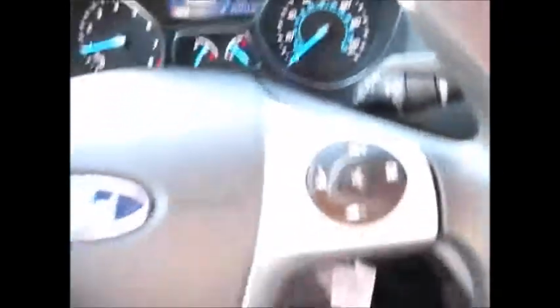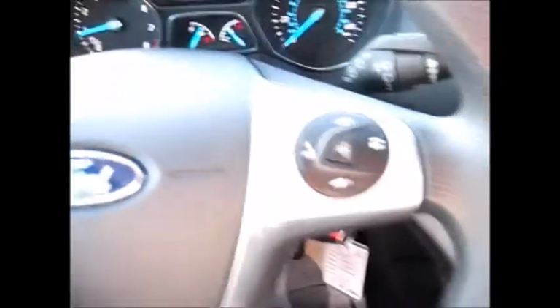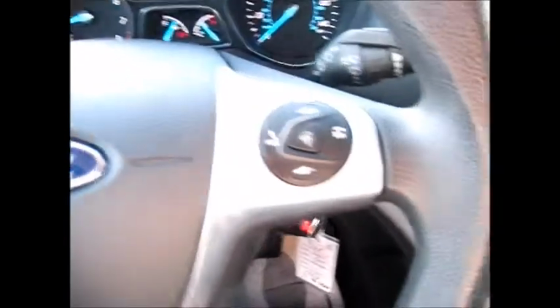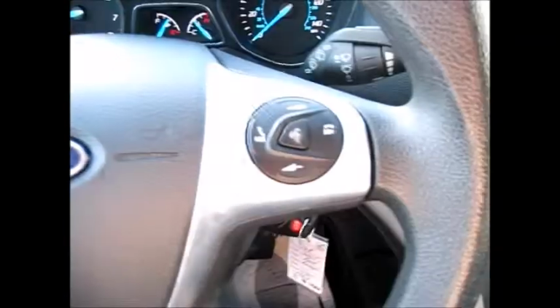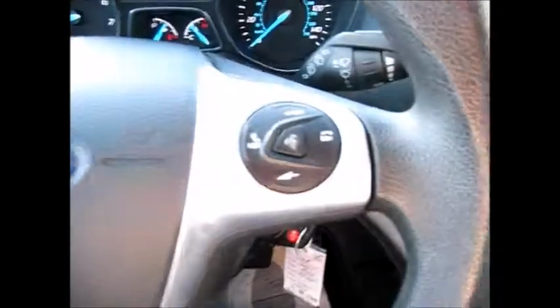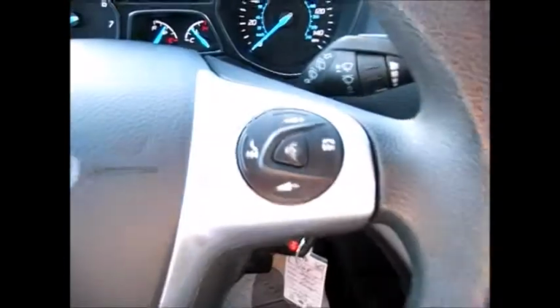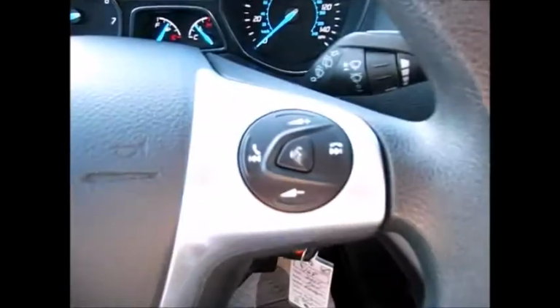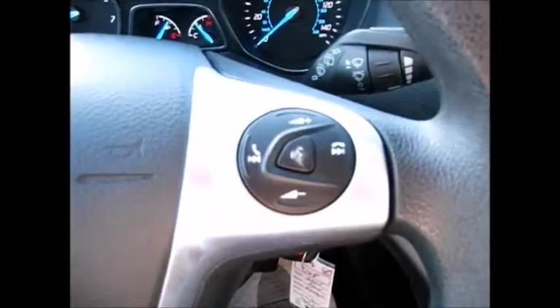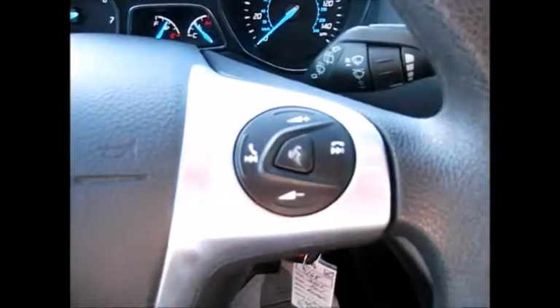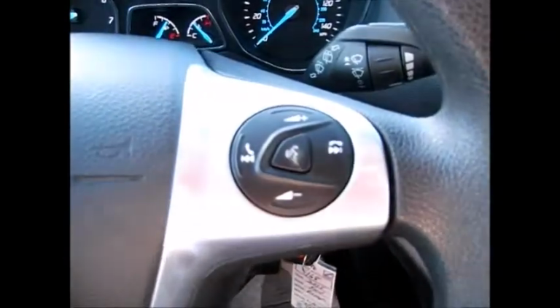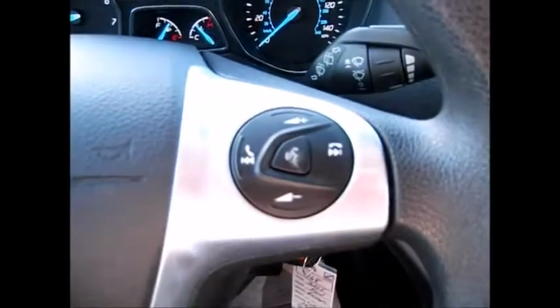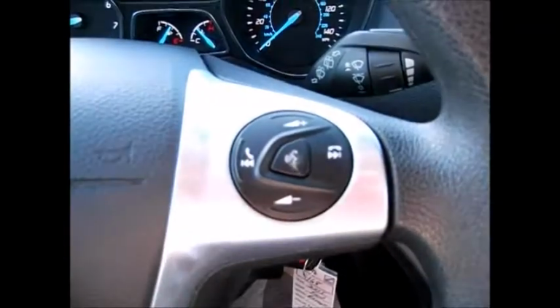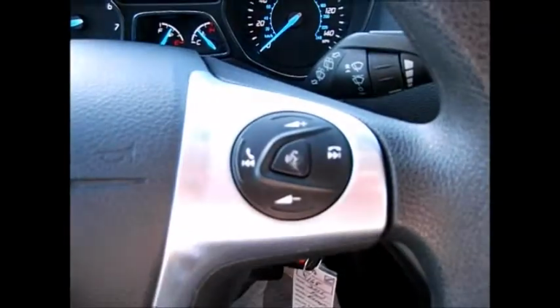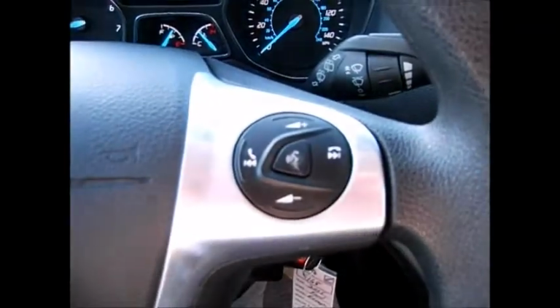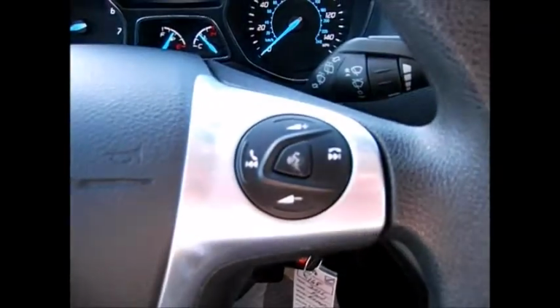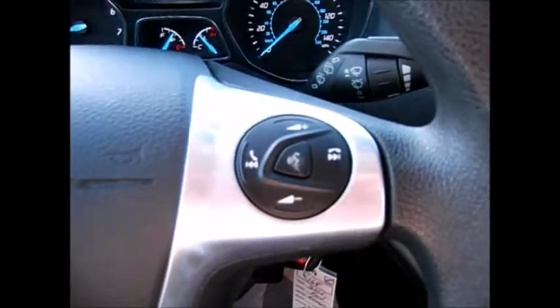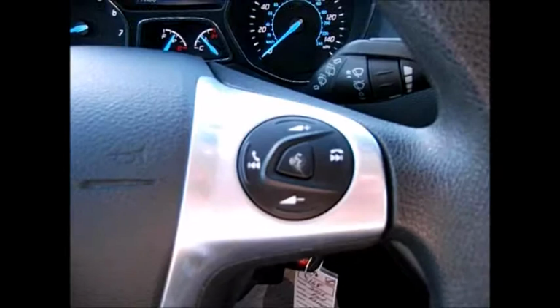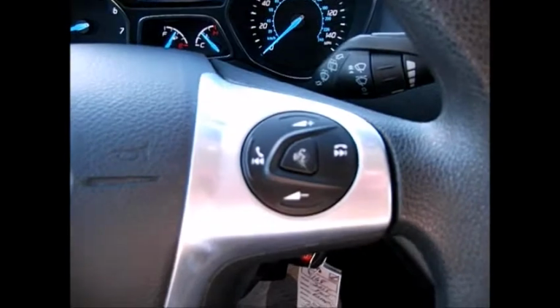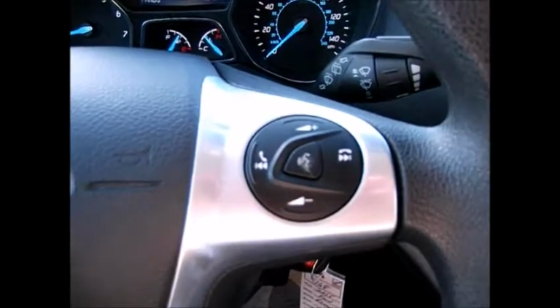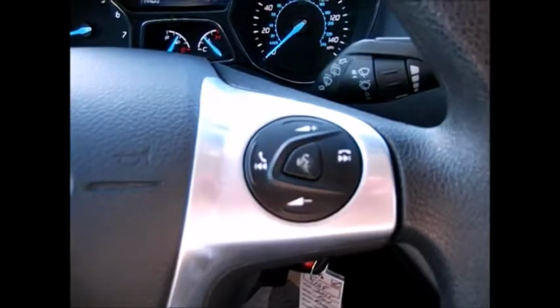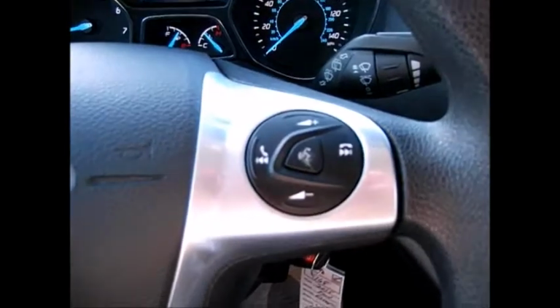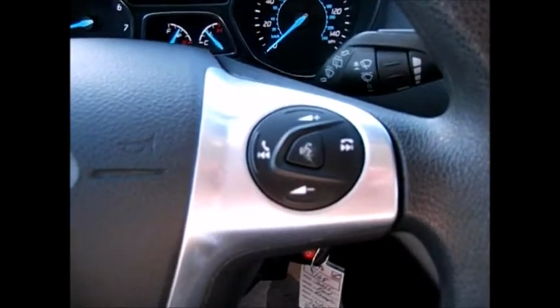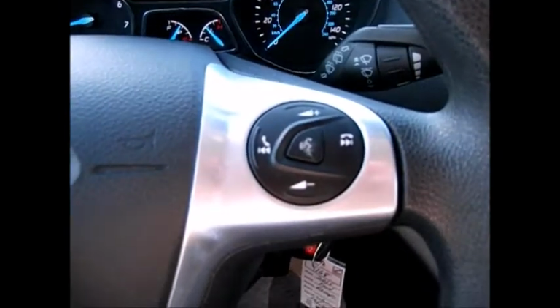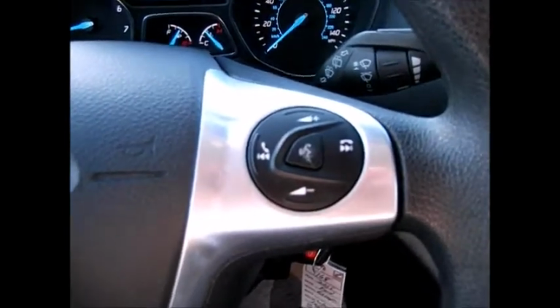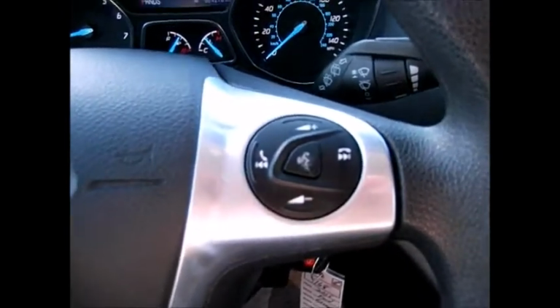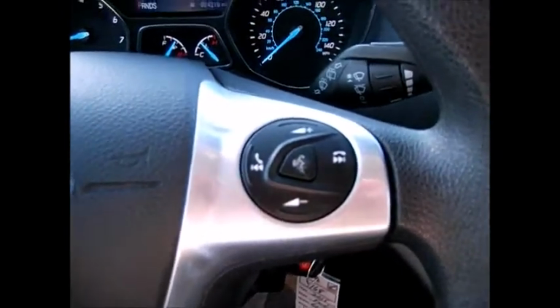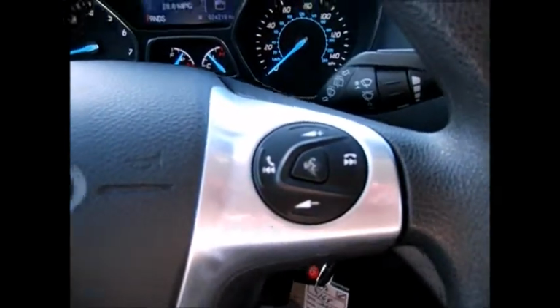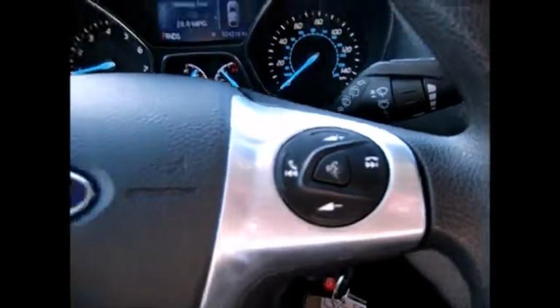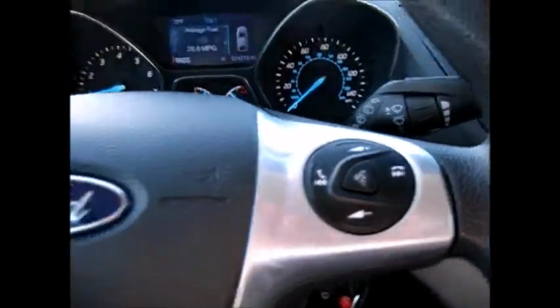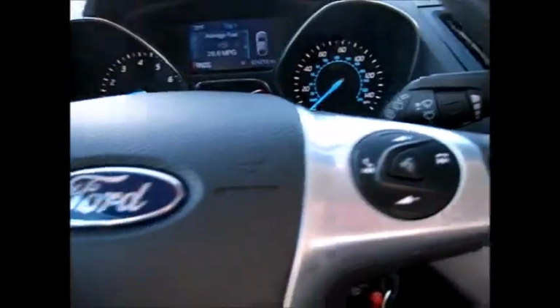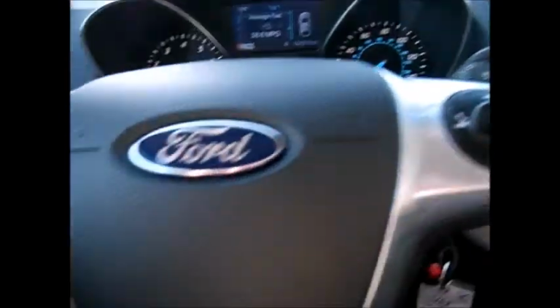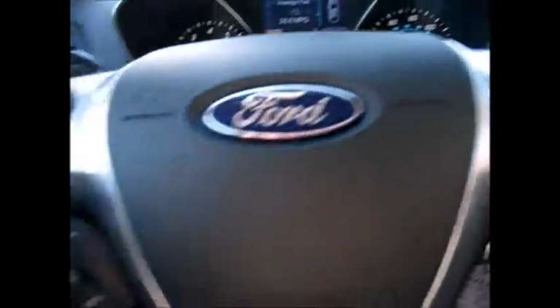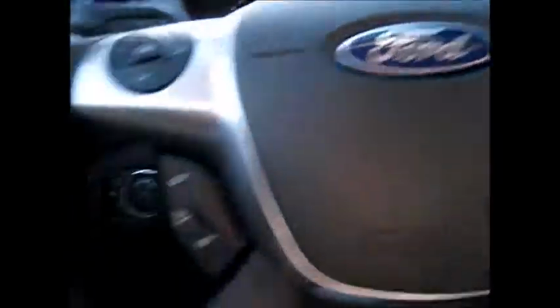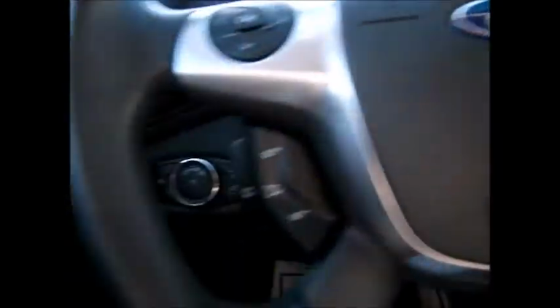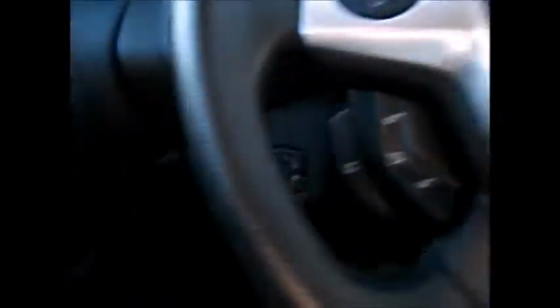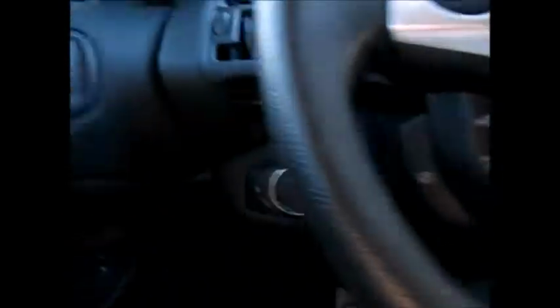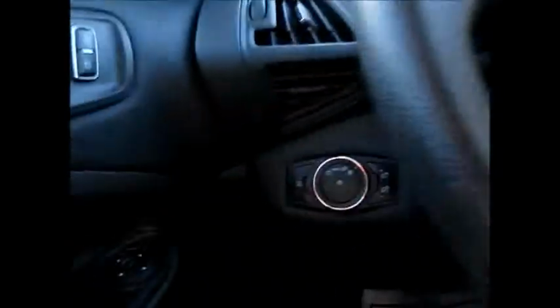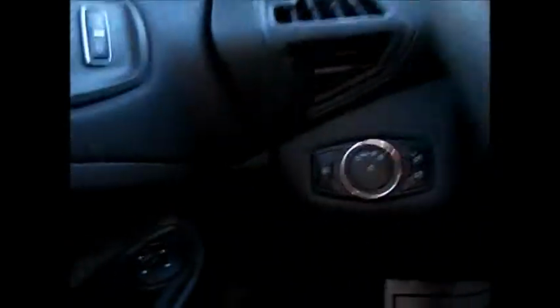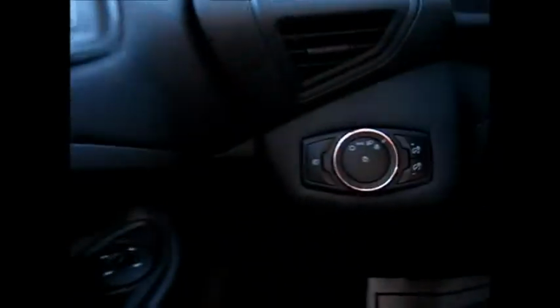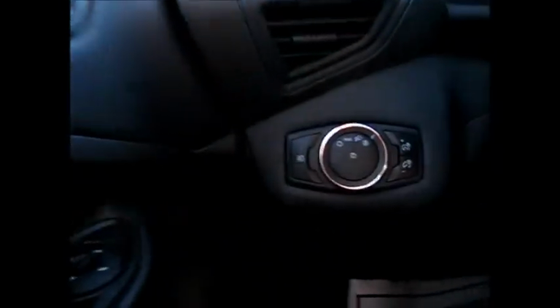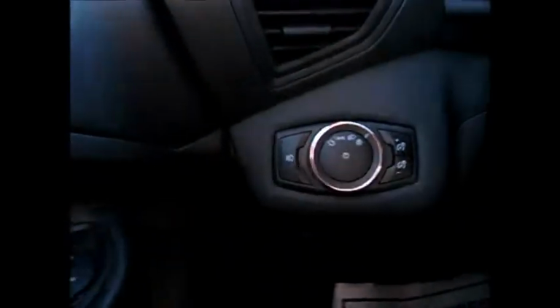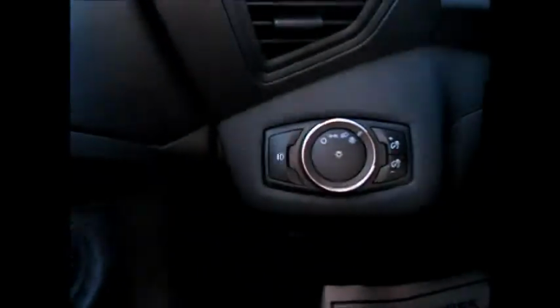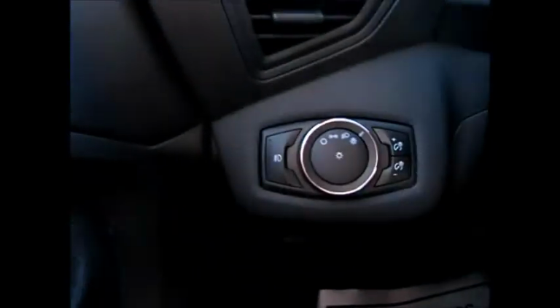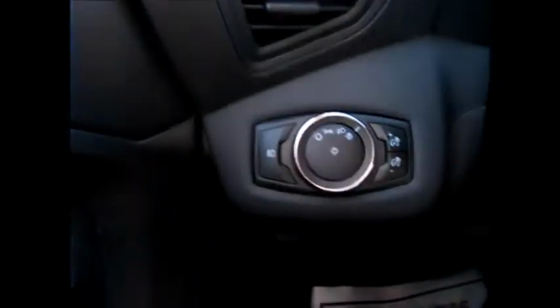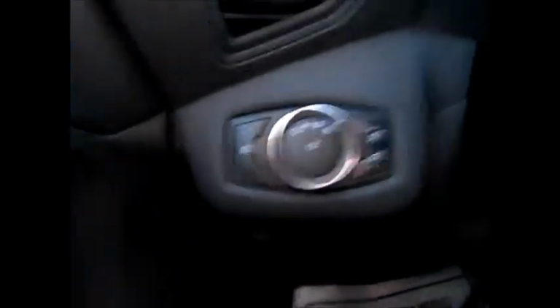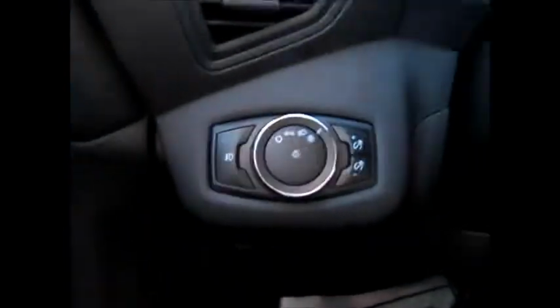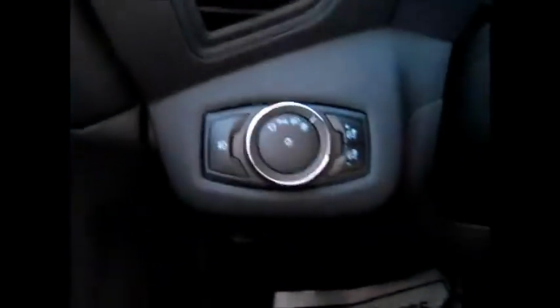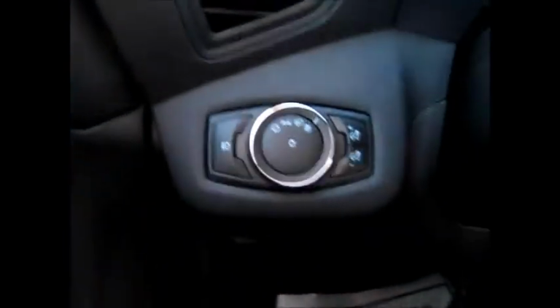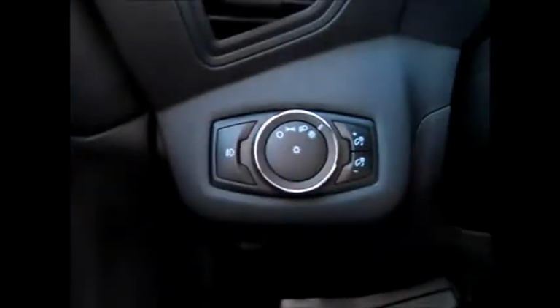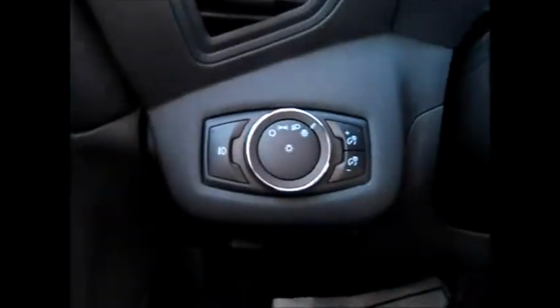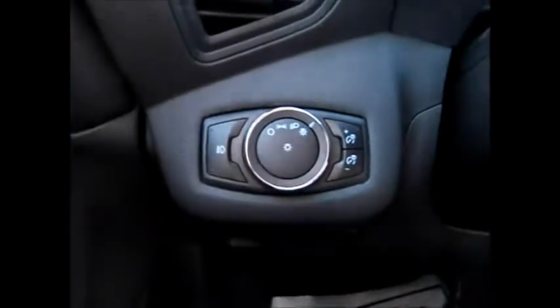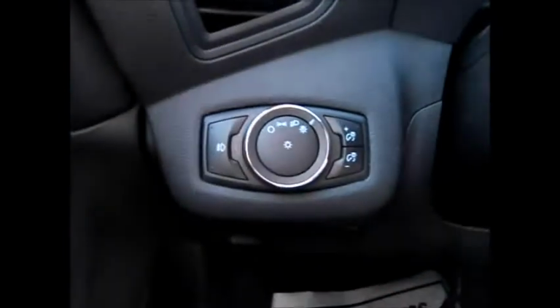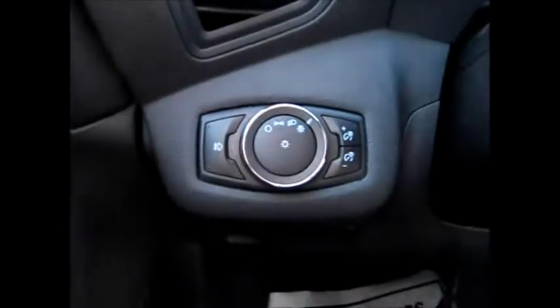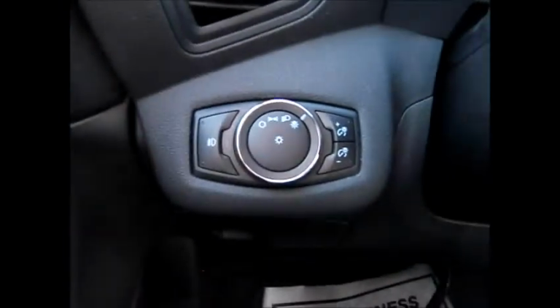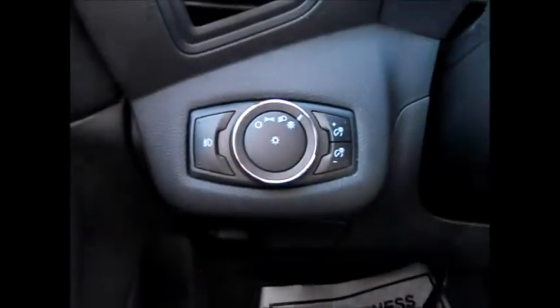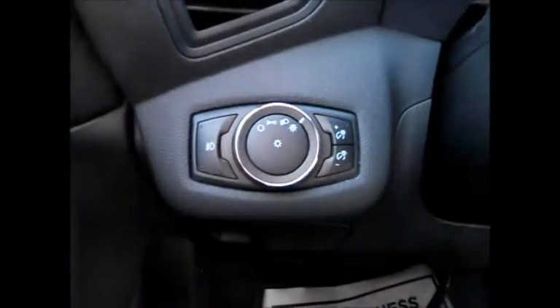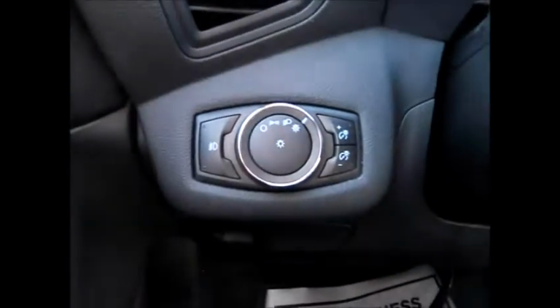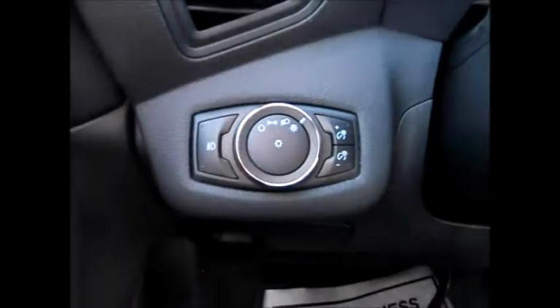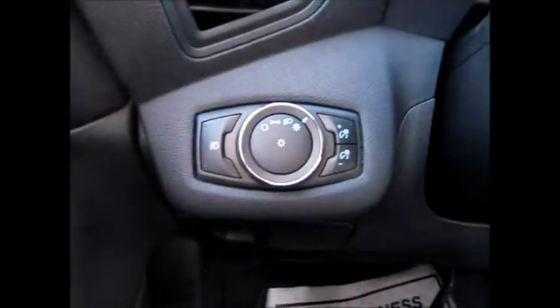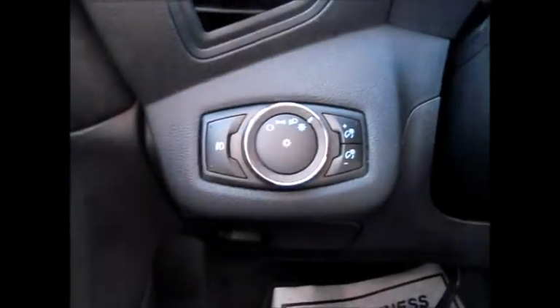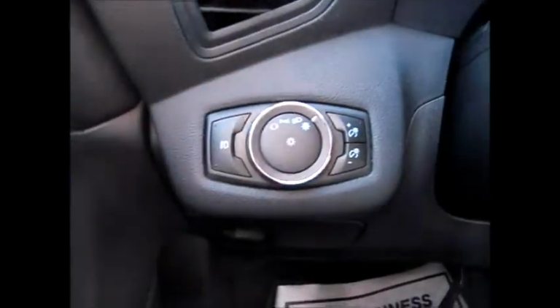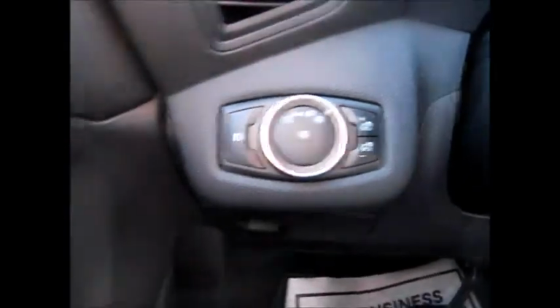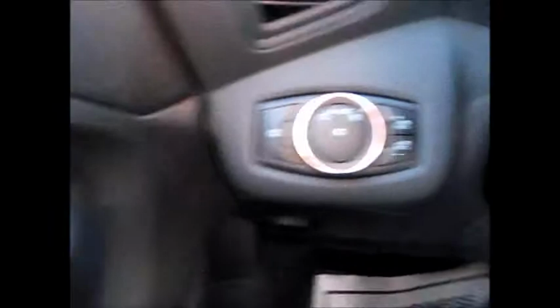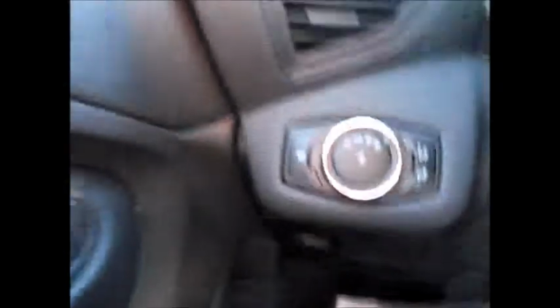Over here are your Bluetooth connections and media controls. It has automatic headlights, fog lights, and instrument panel dimmers.